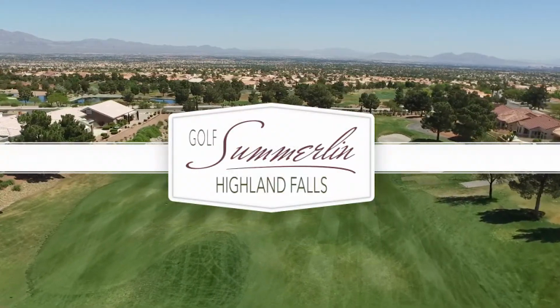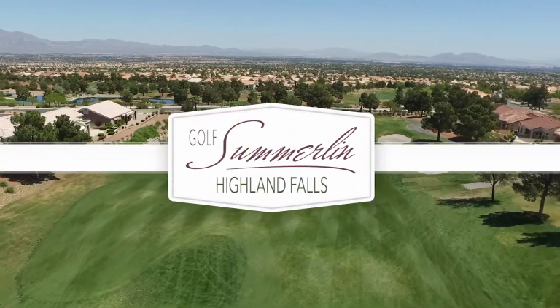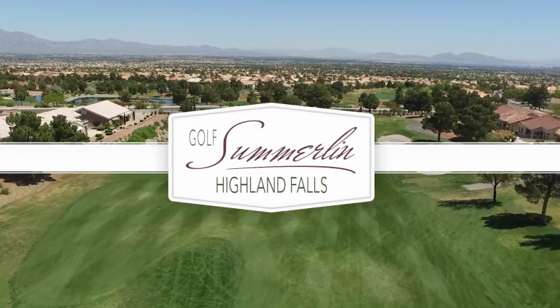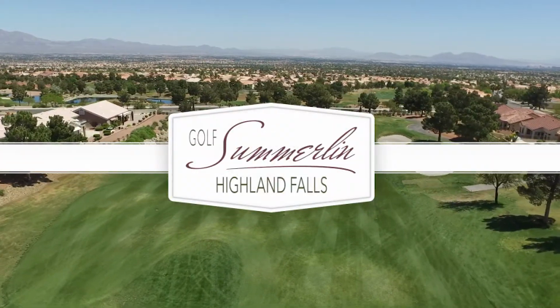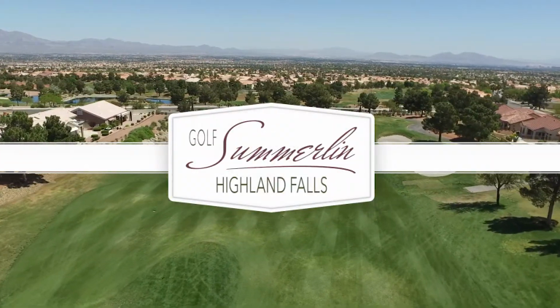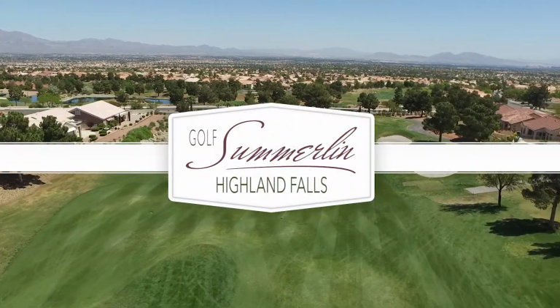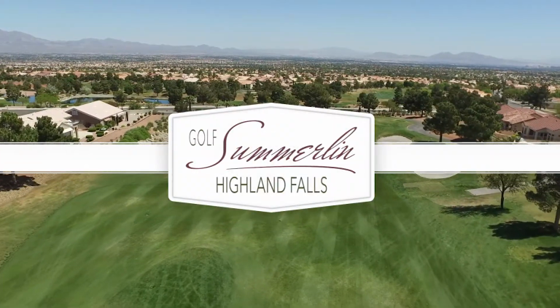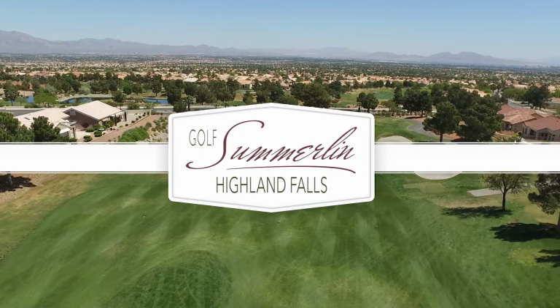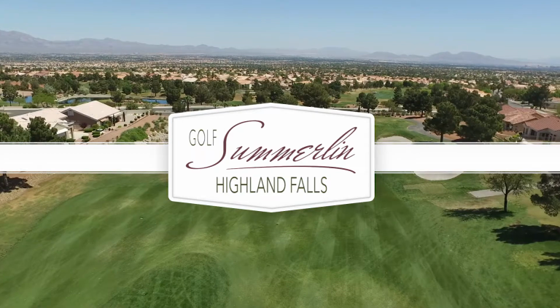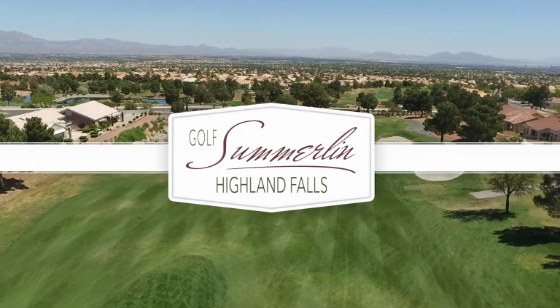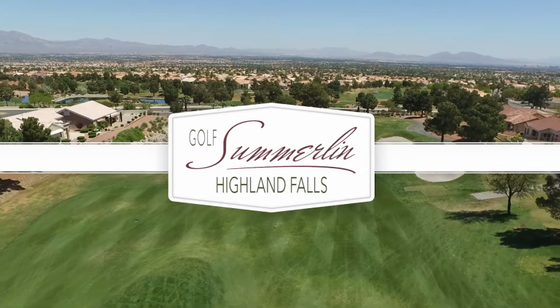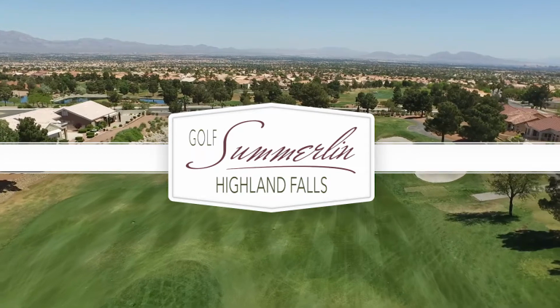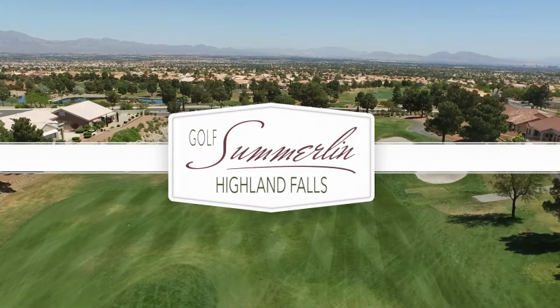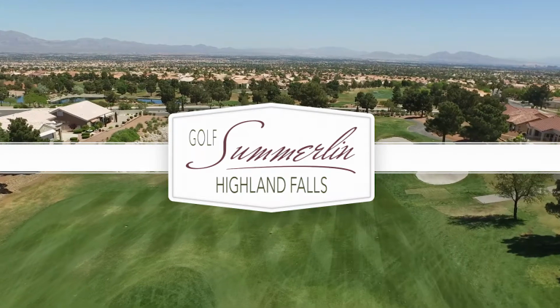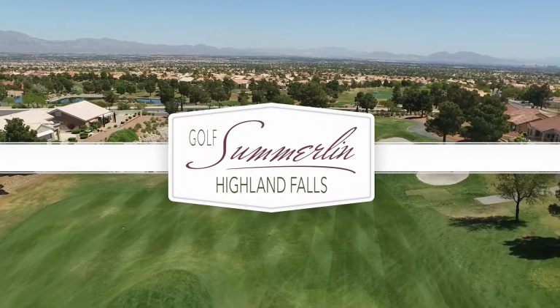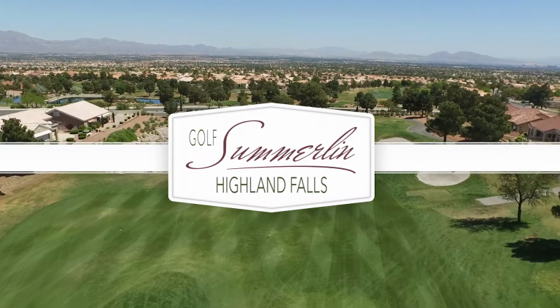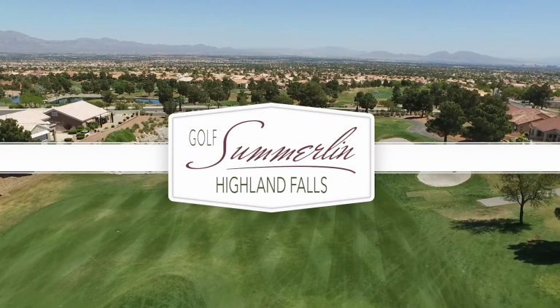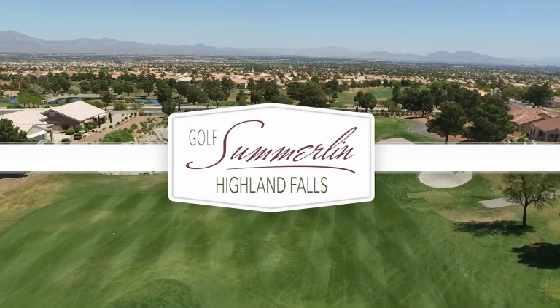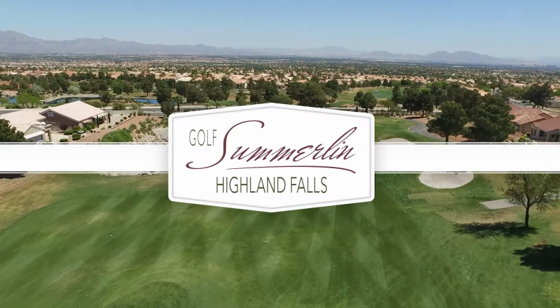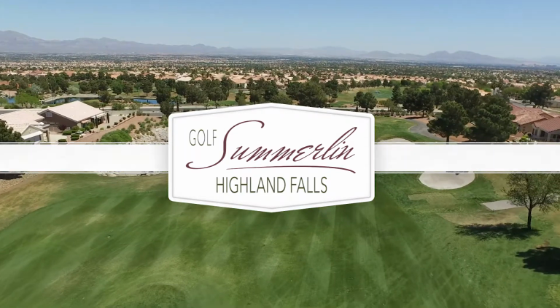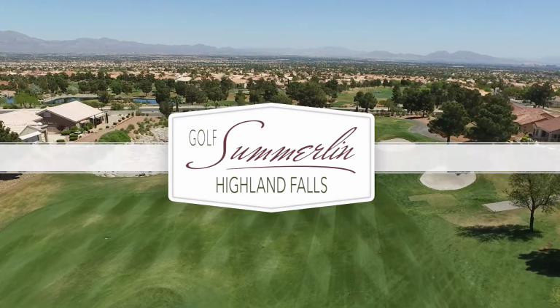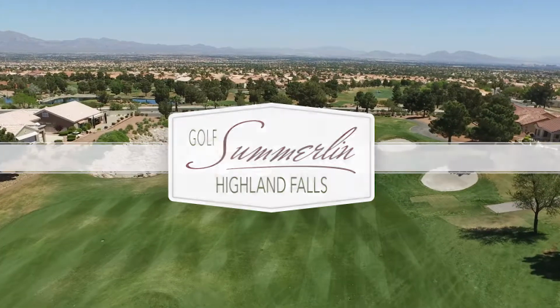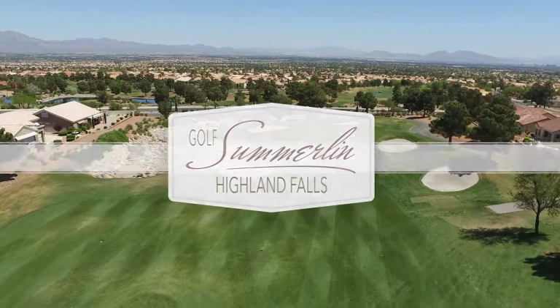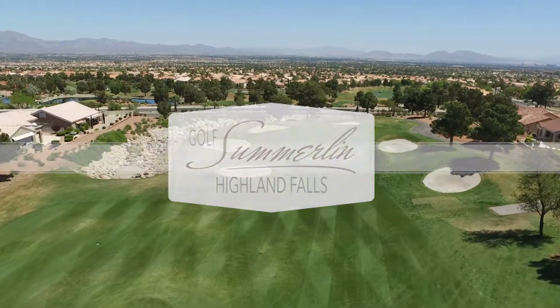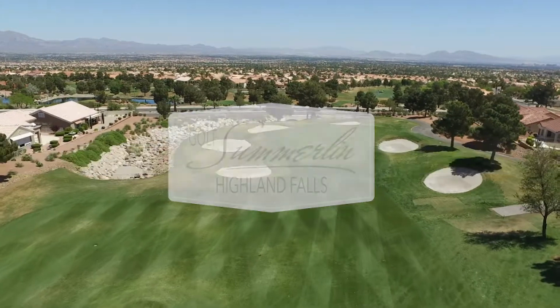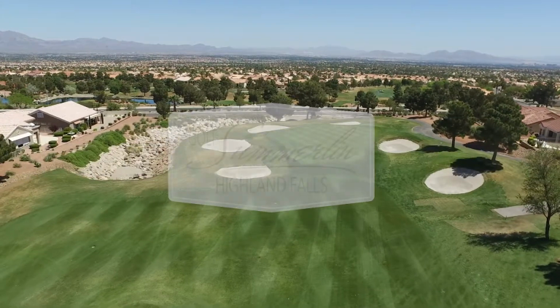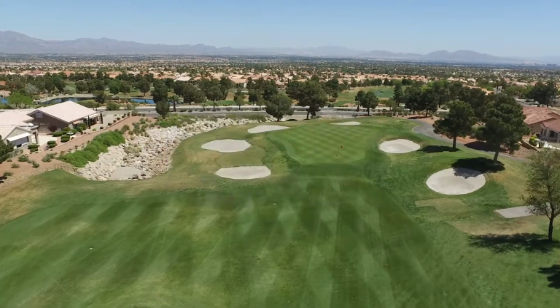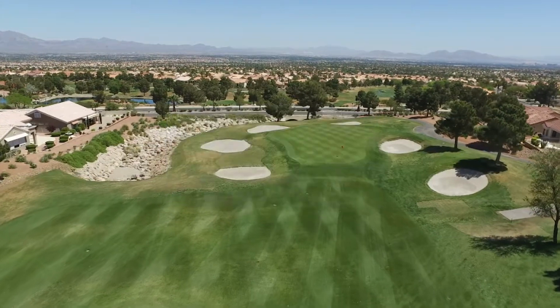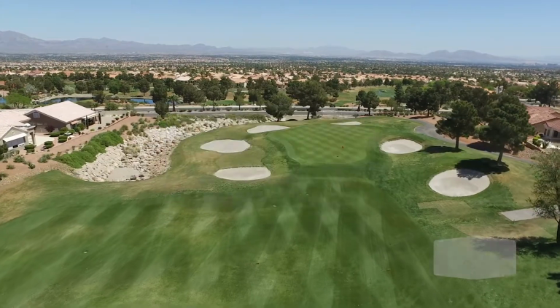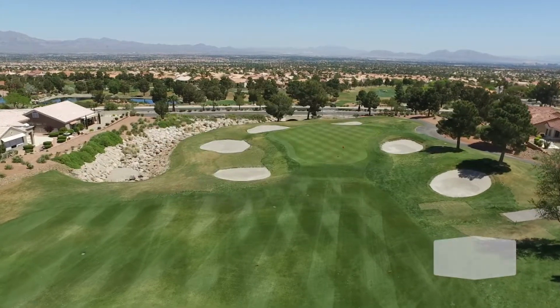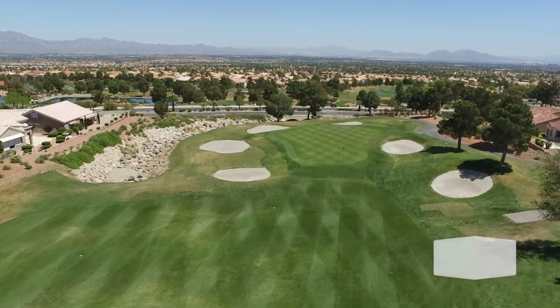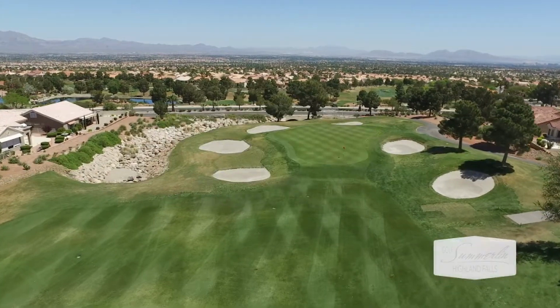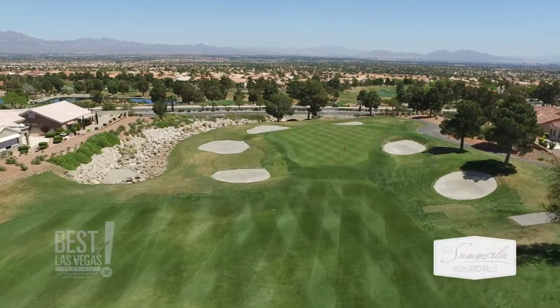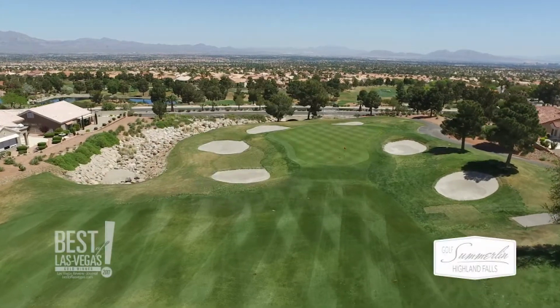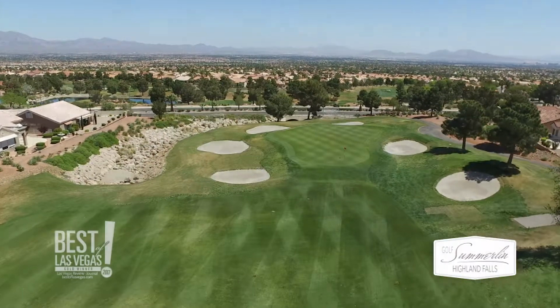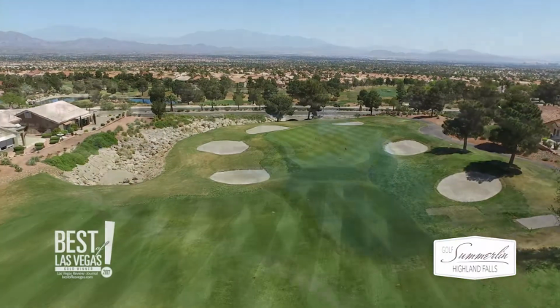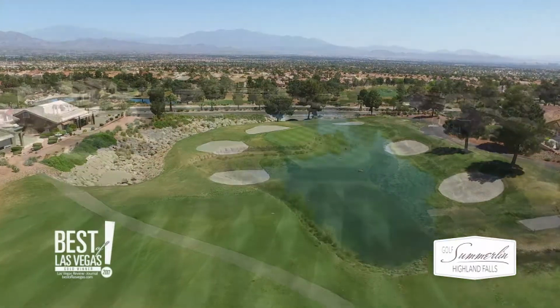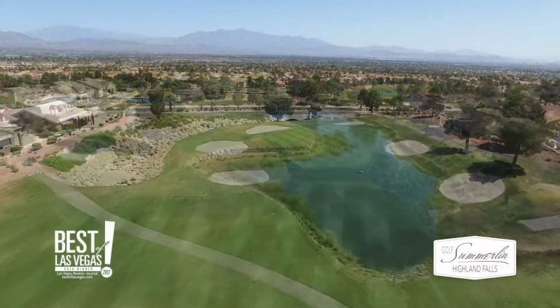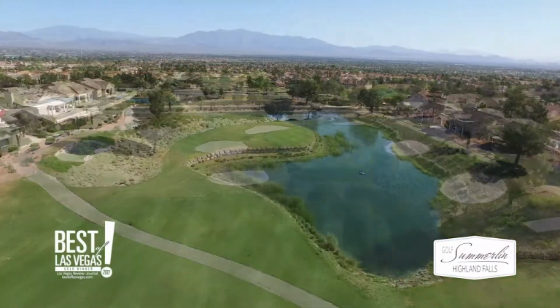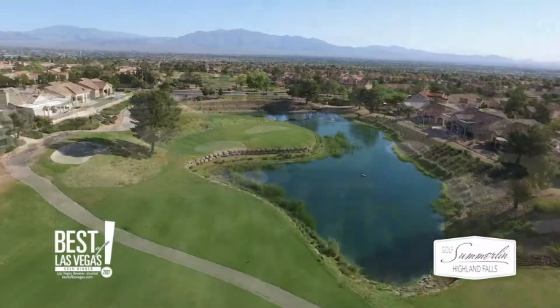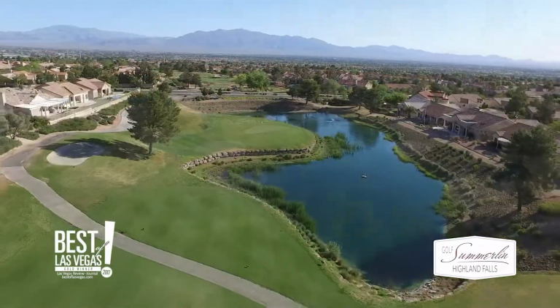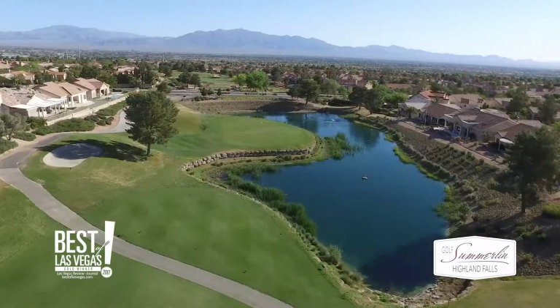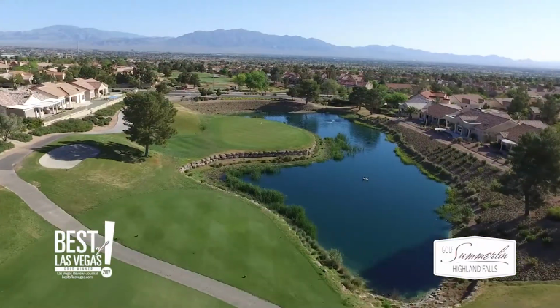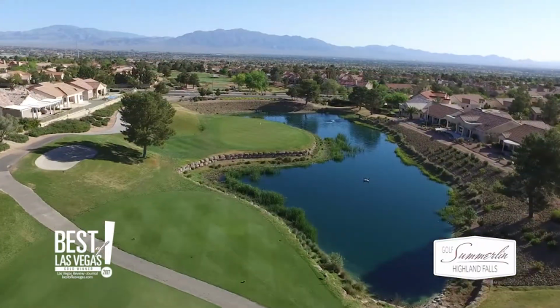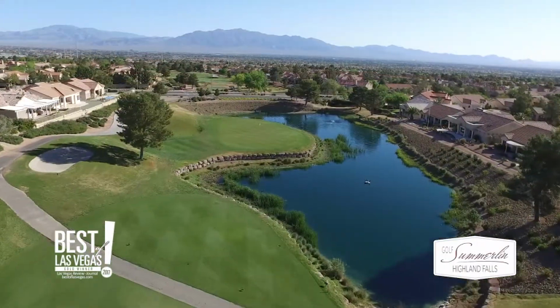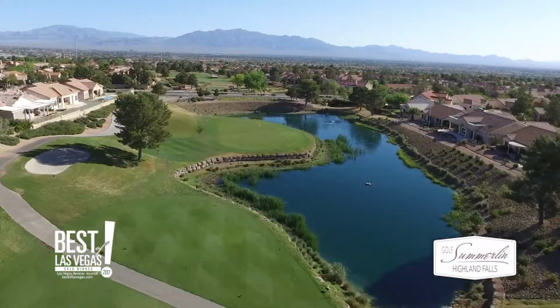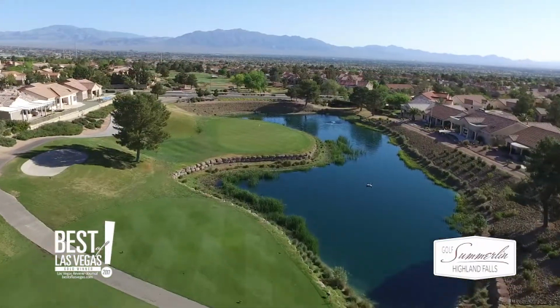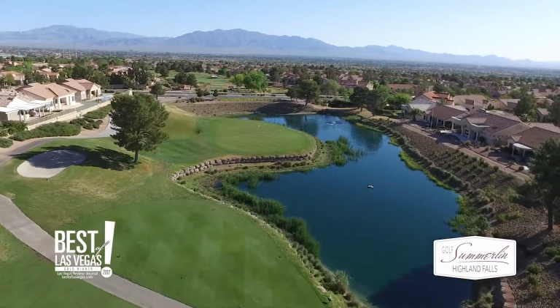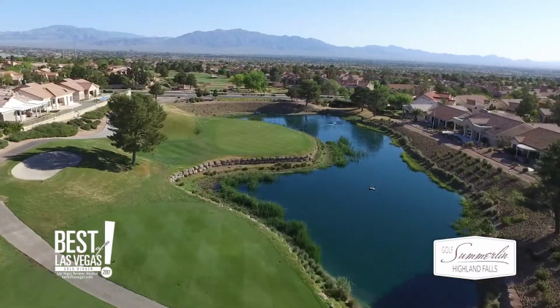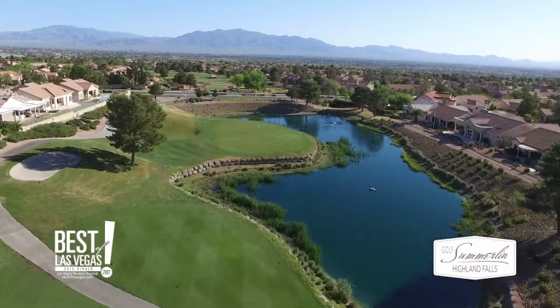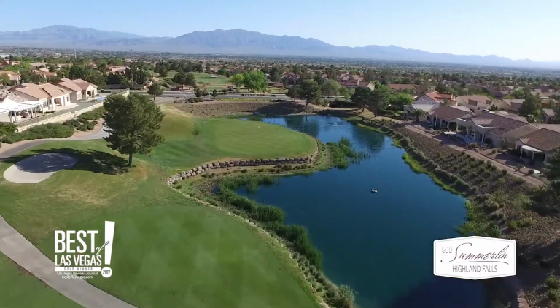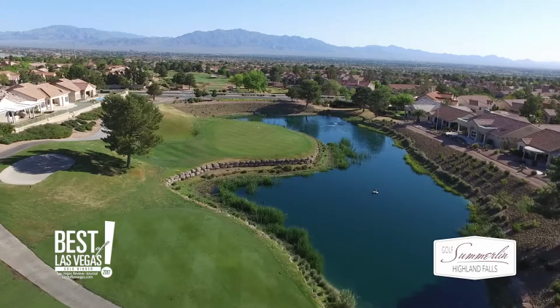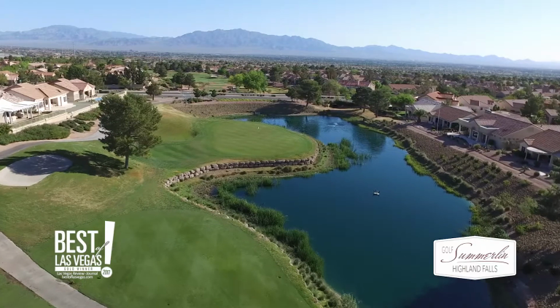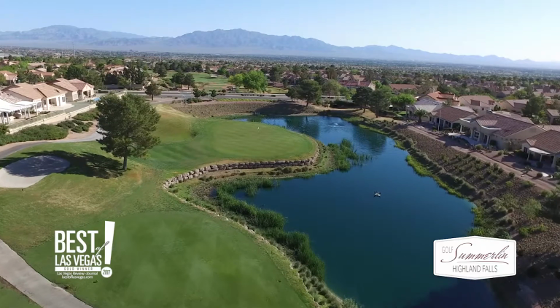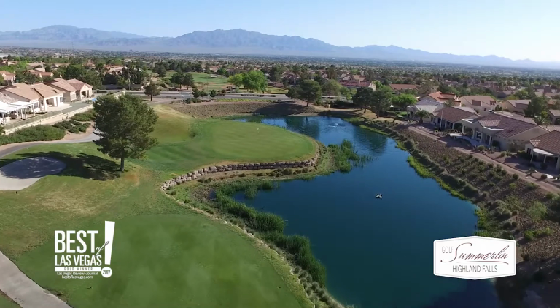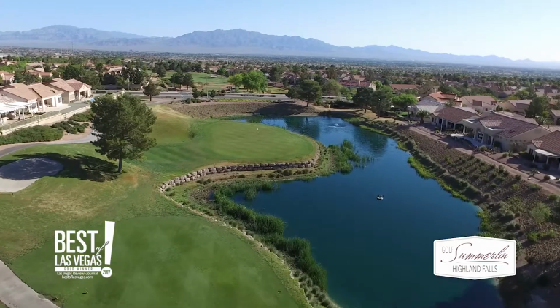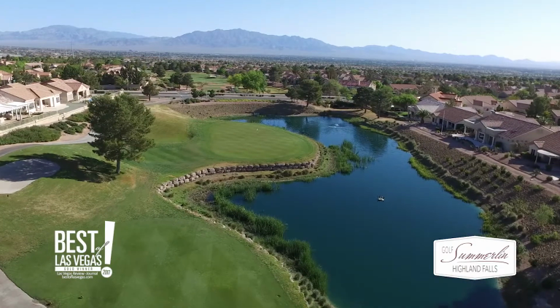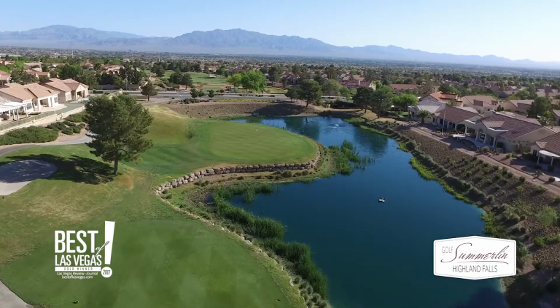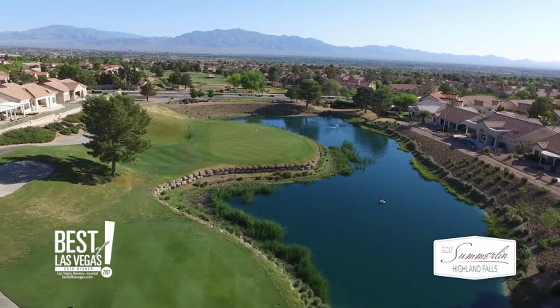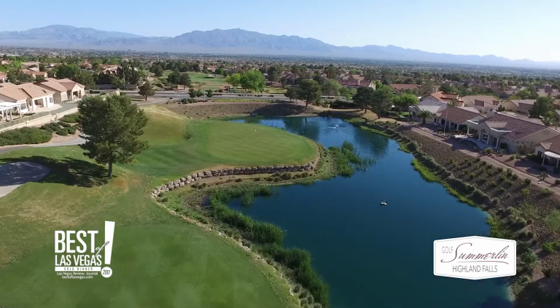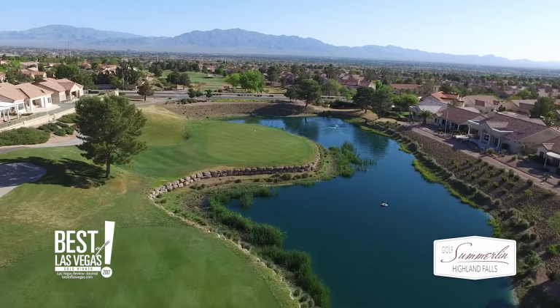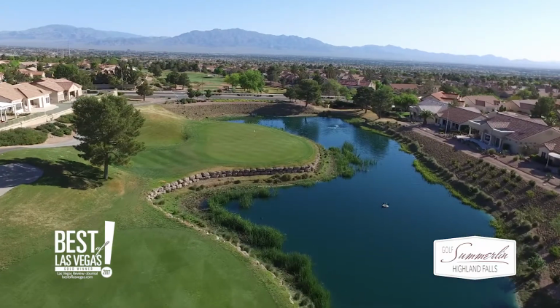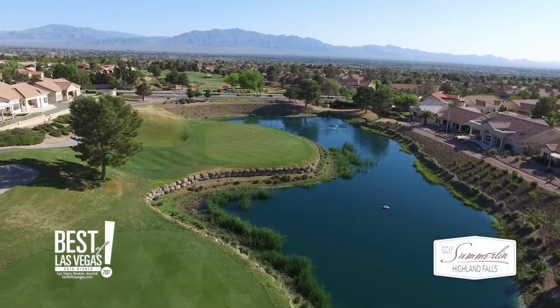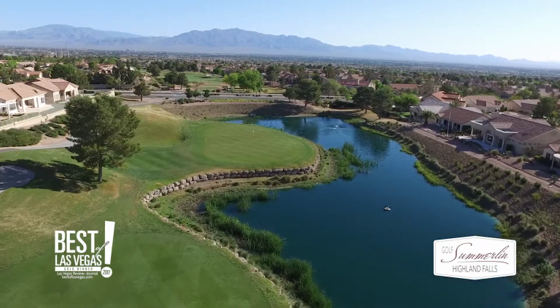With panoramic views of the Las Vegas Strip, Highland Falls Golf Course opens with rolling hills on the front nine that become dramatic on the backside.